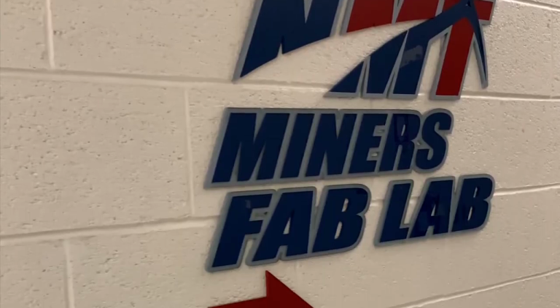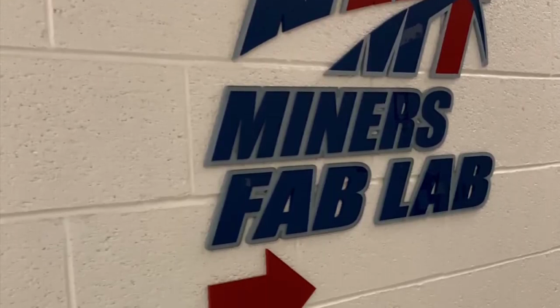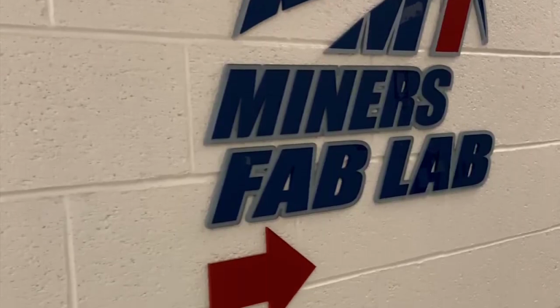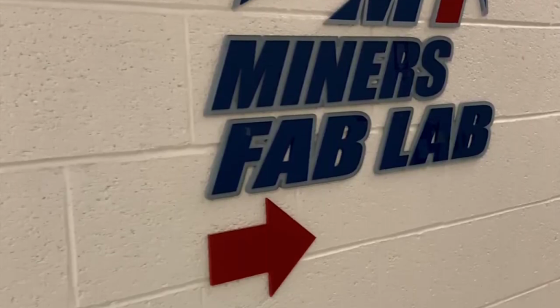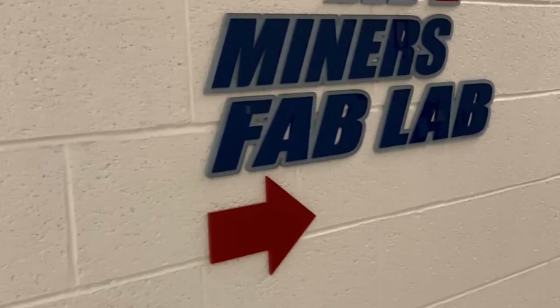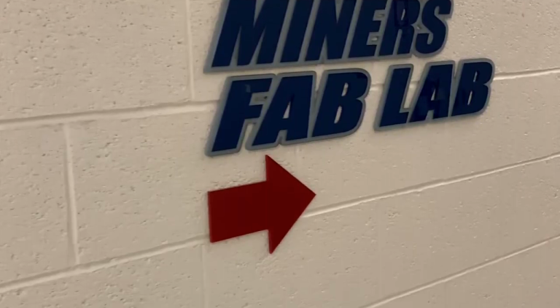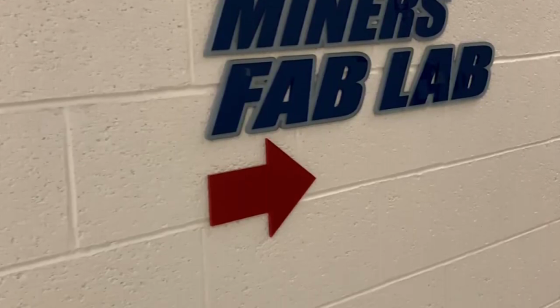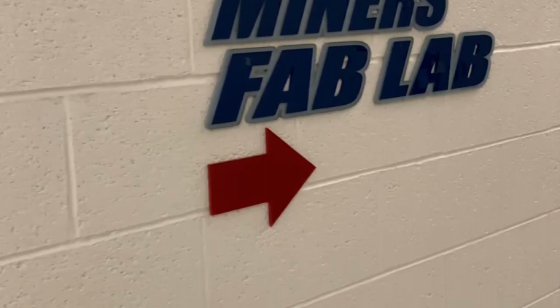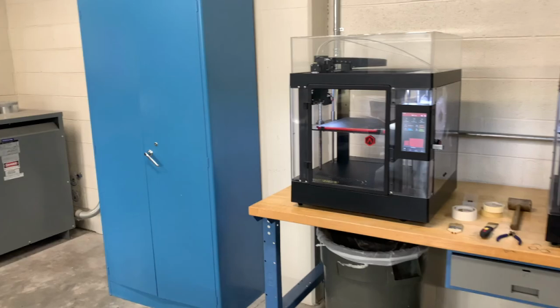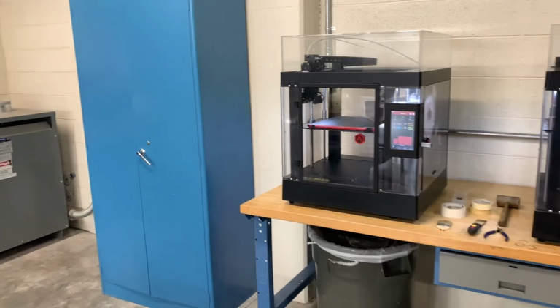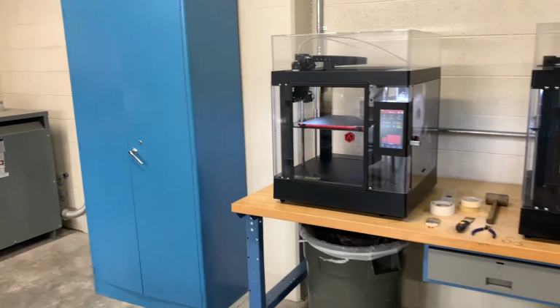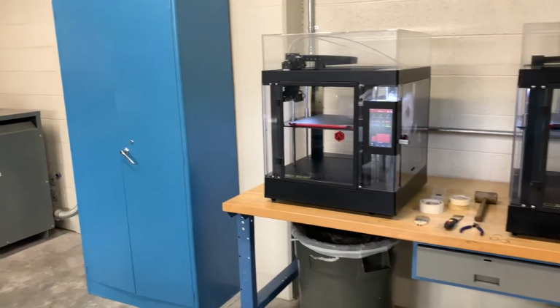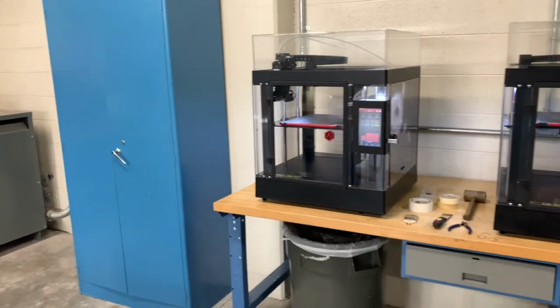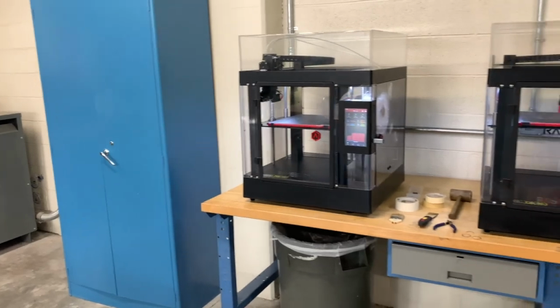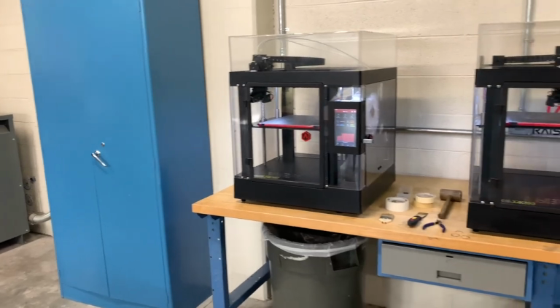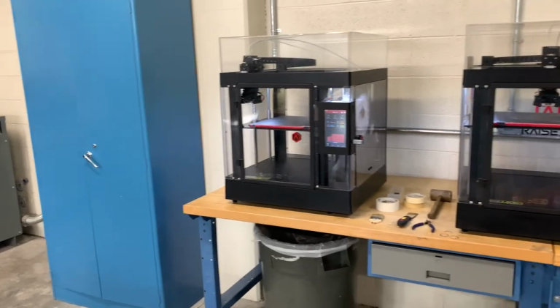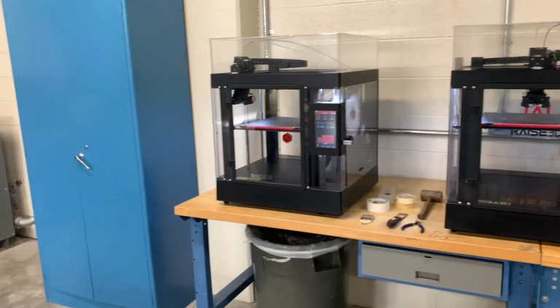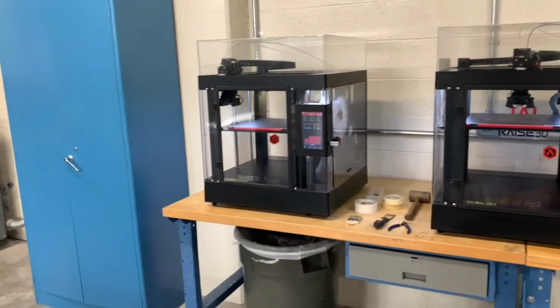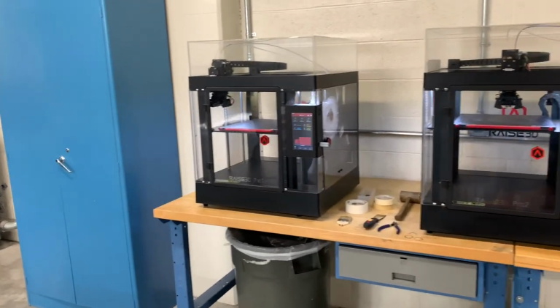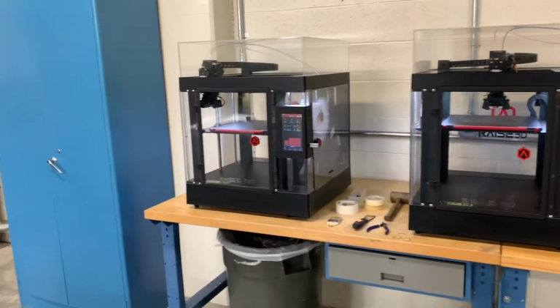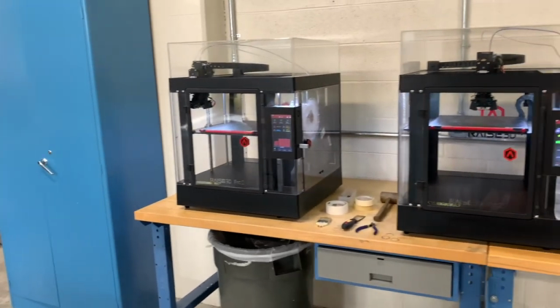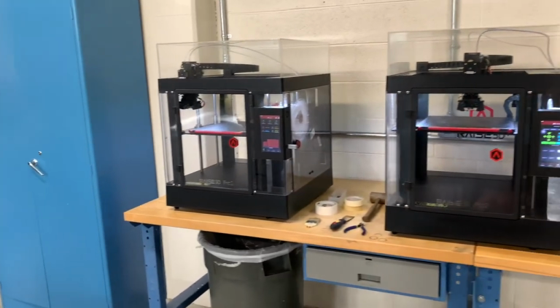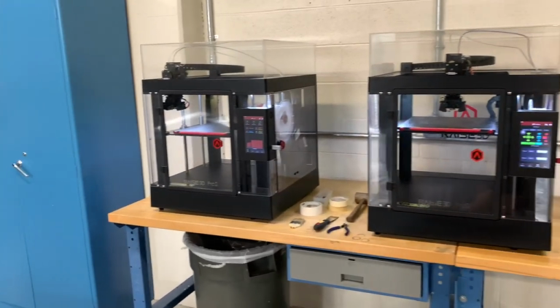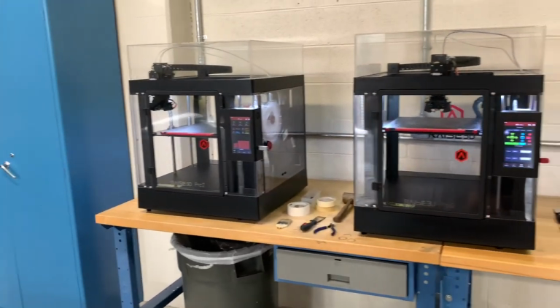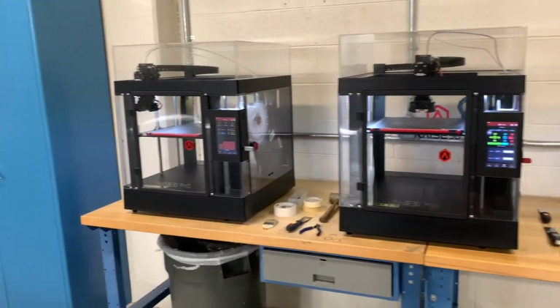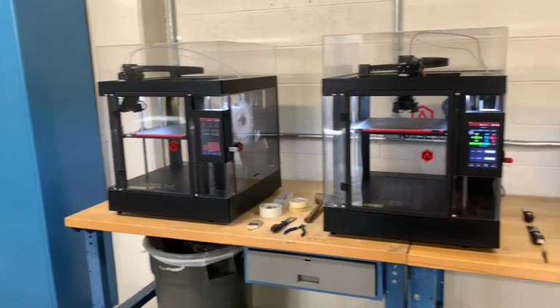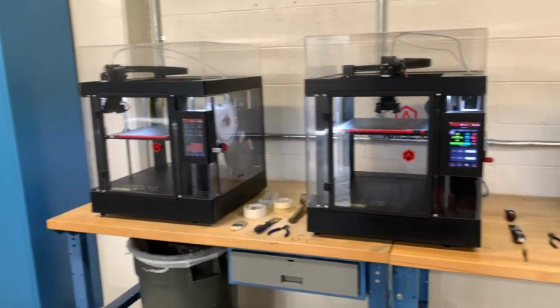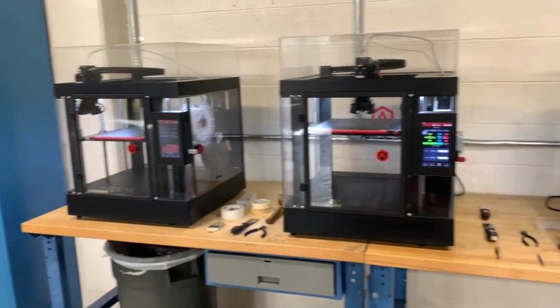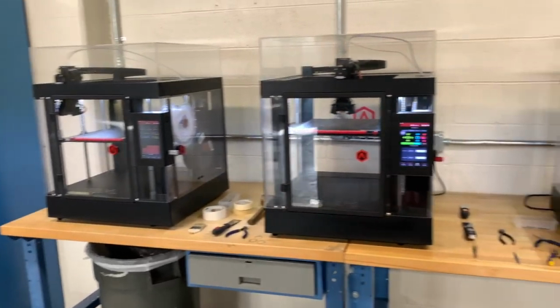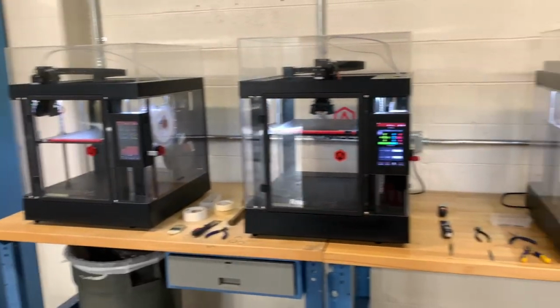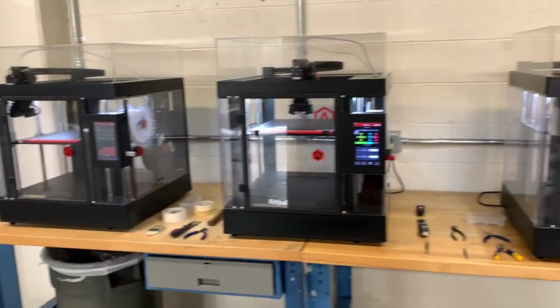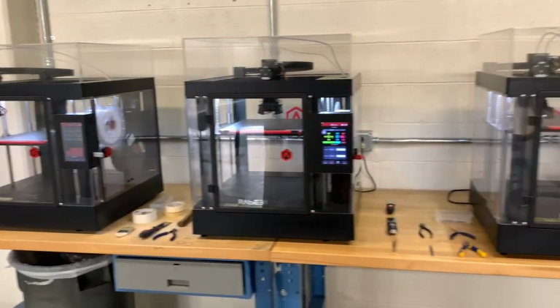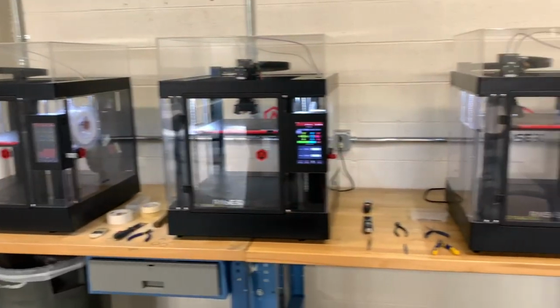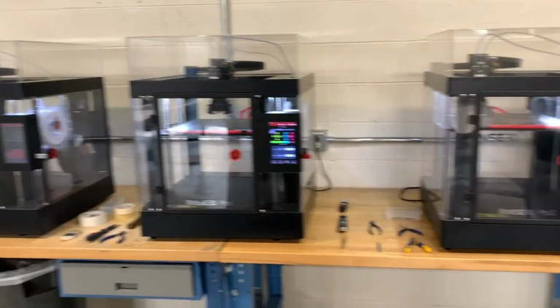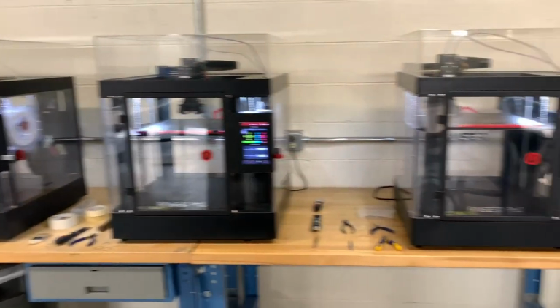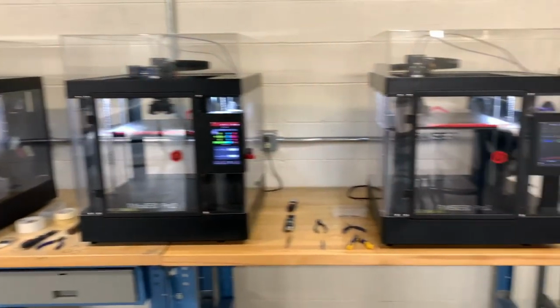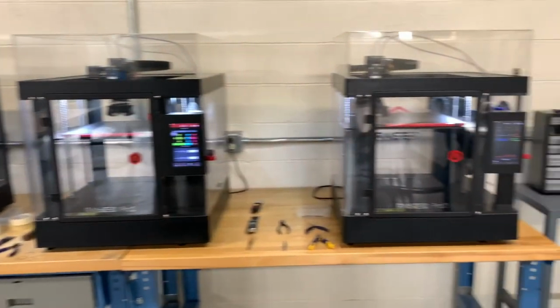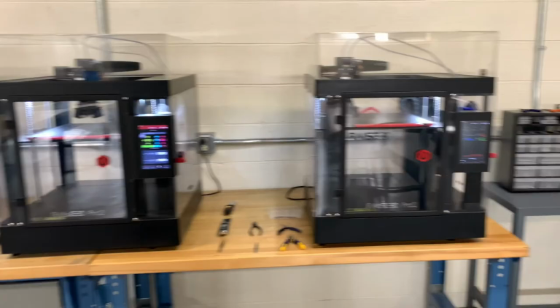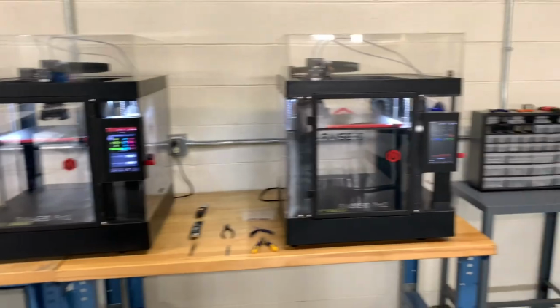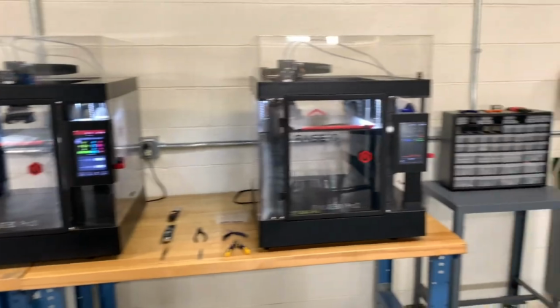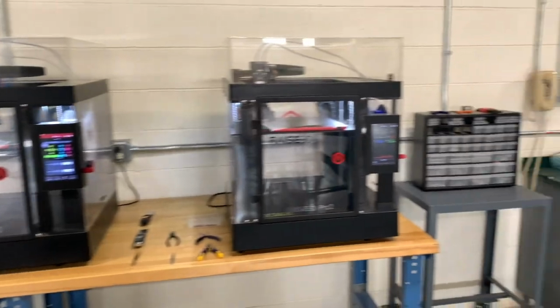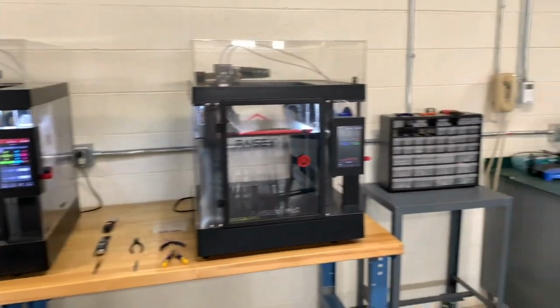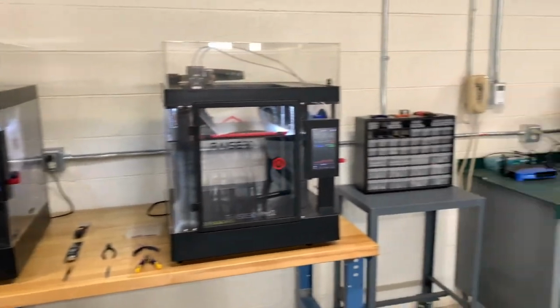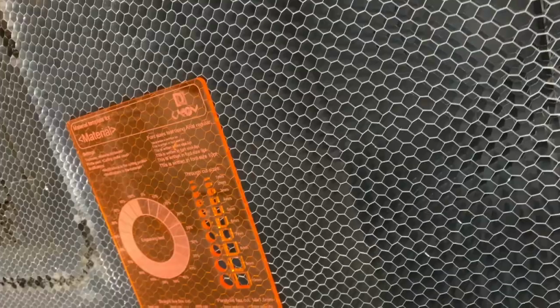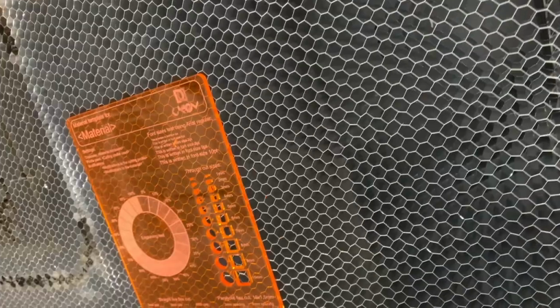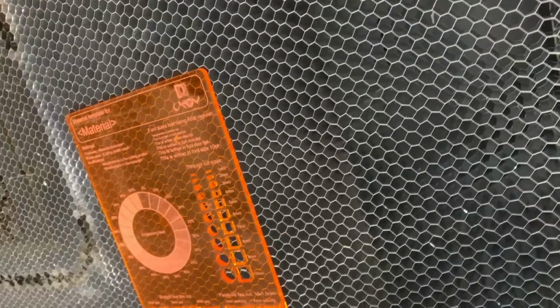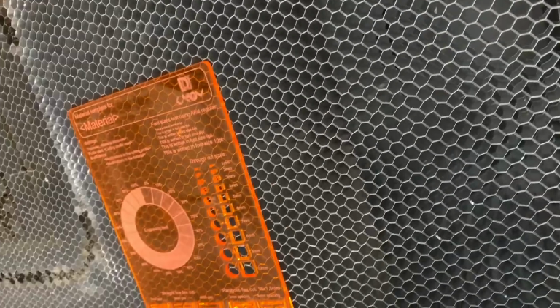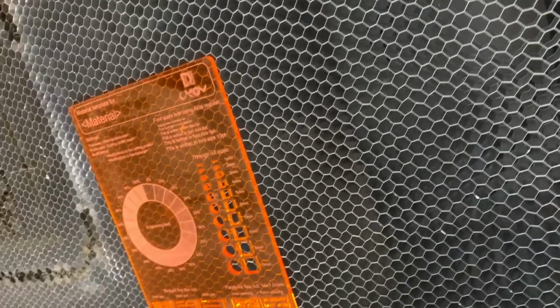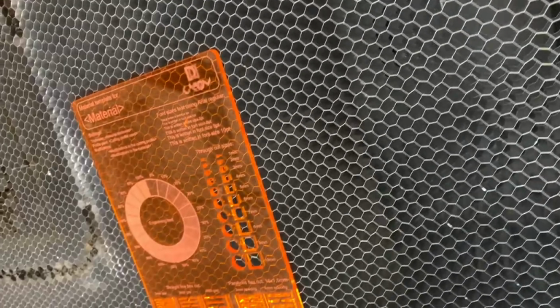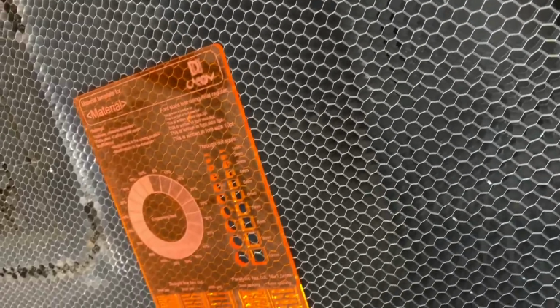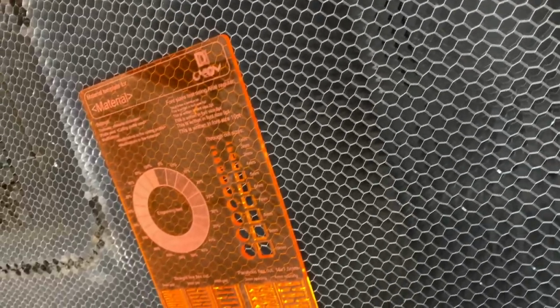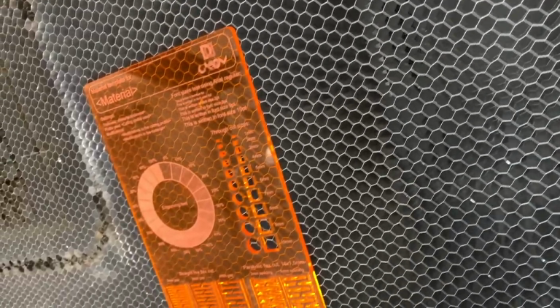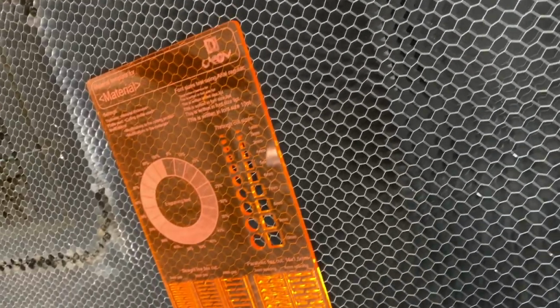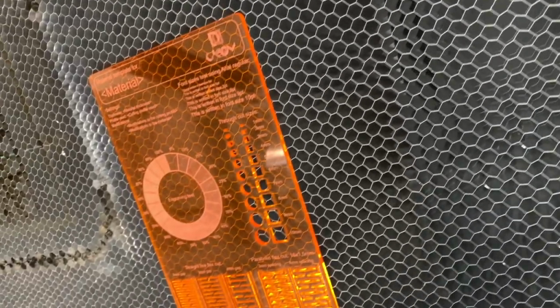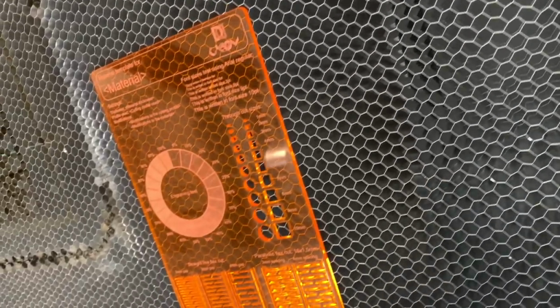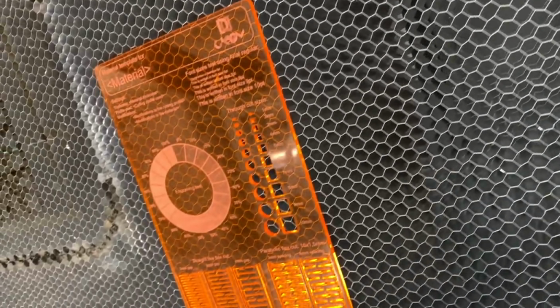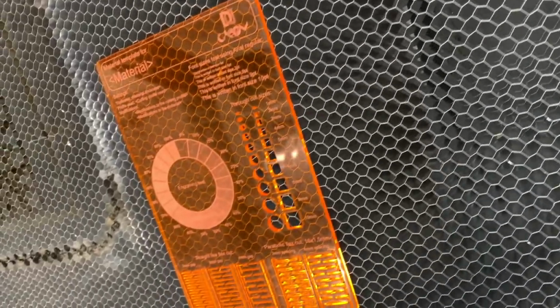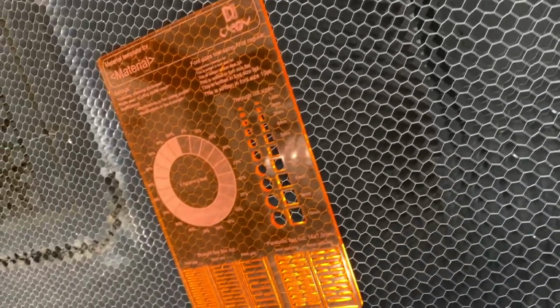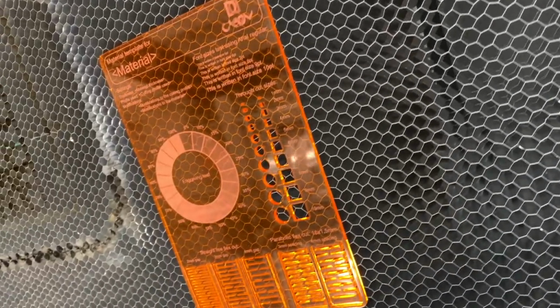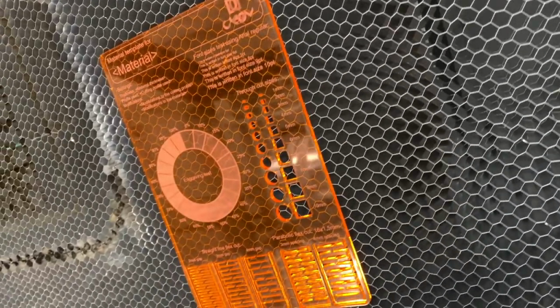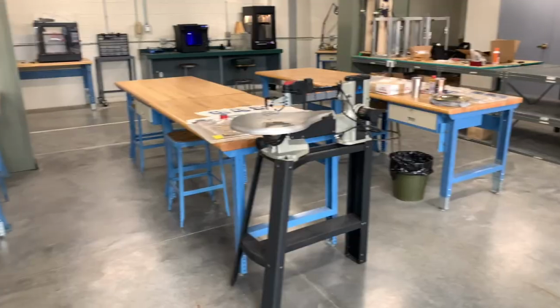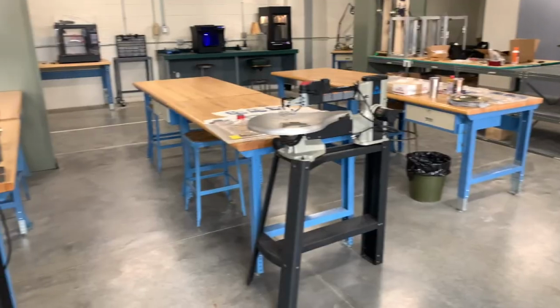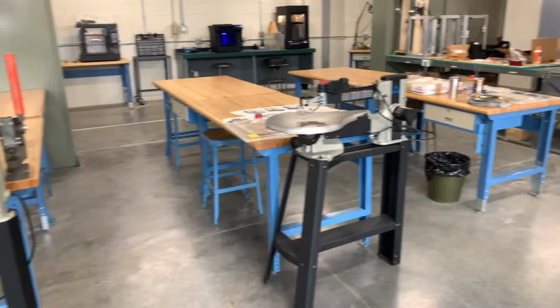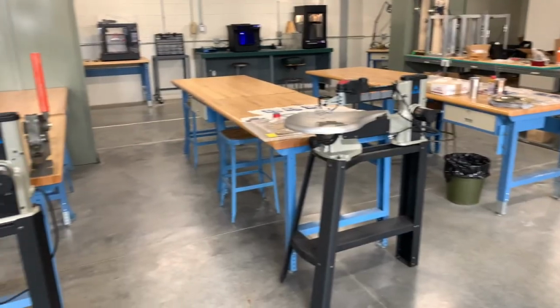Let's take a look at FabLab. Here students have access to a variety of 3D printers, laser cutters, tools, and workspaces.